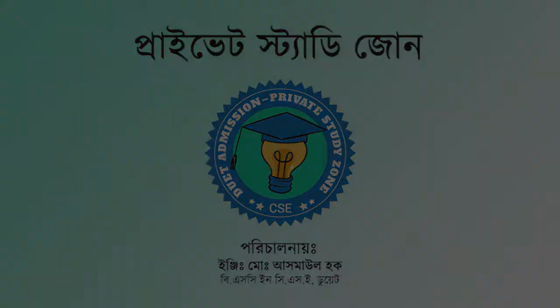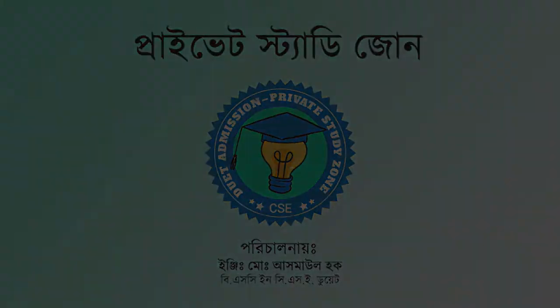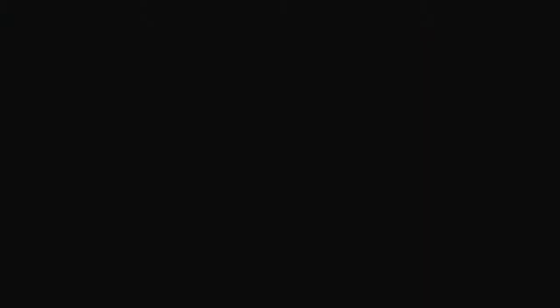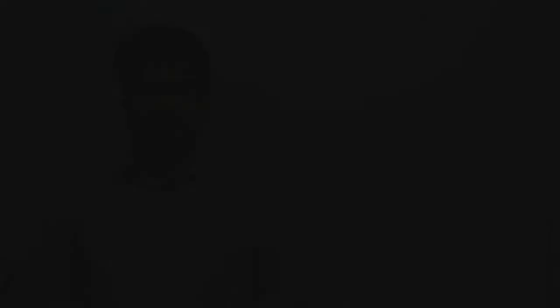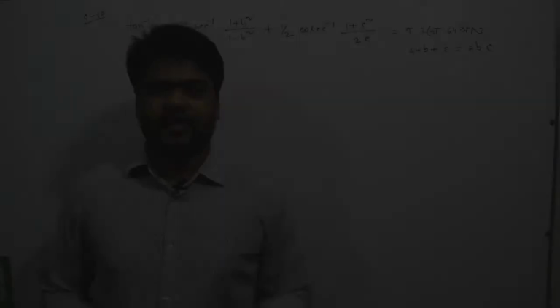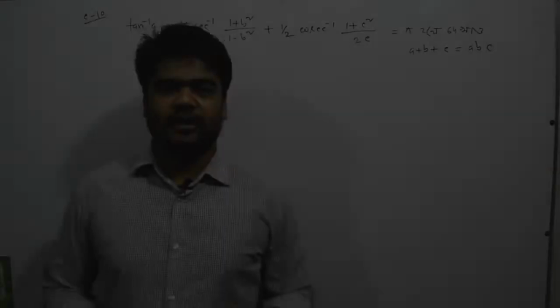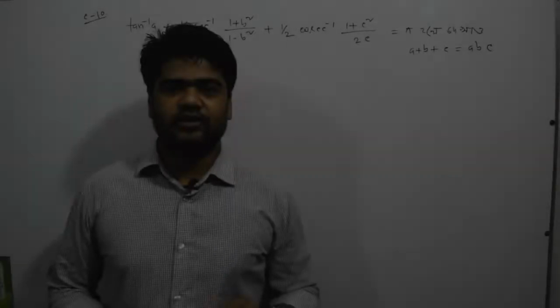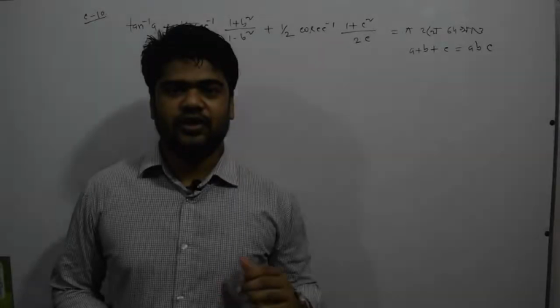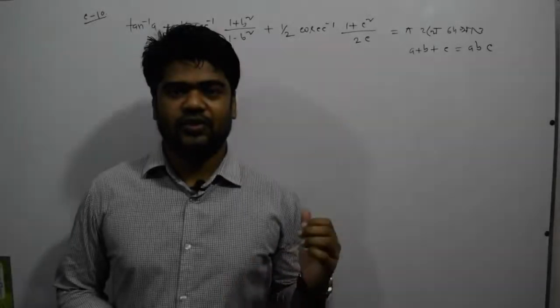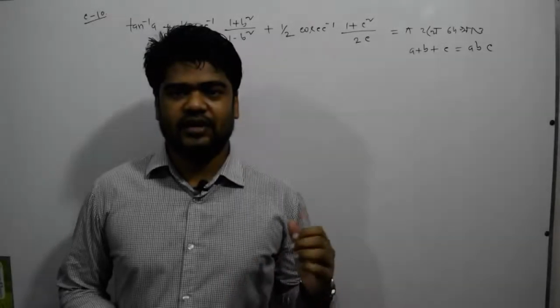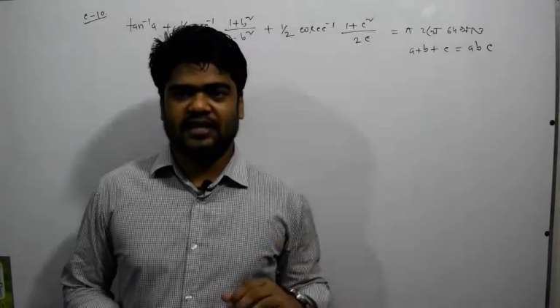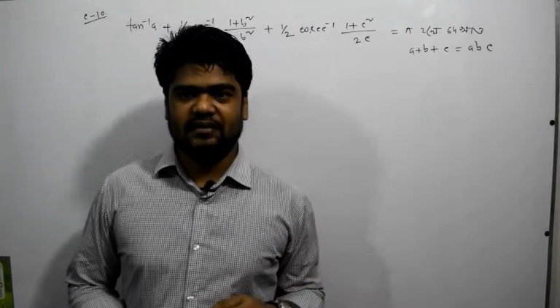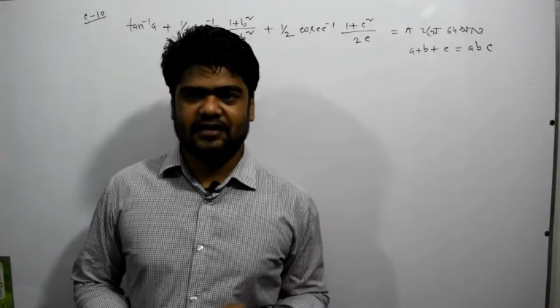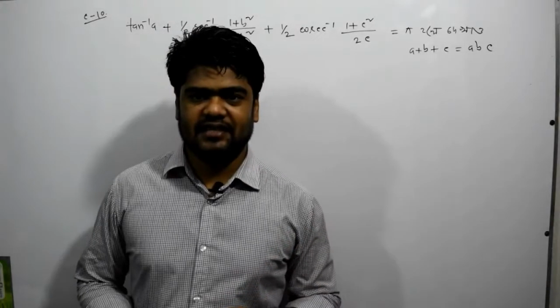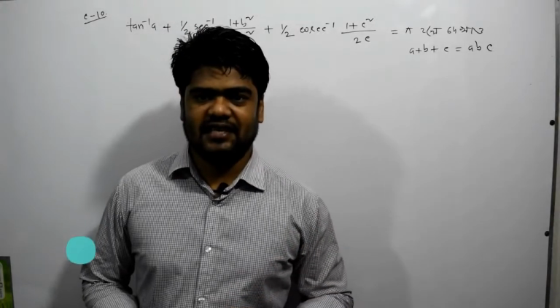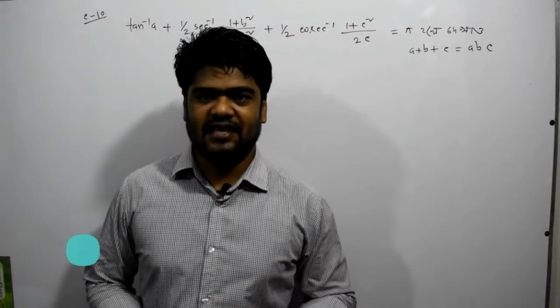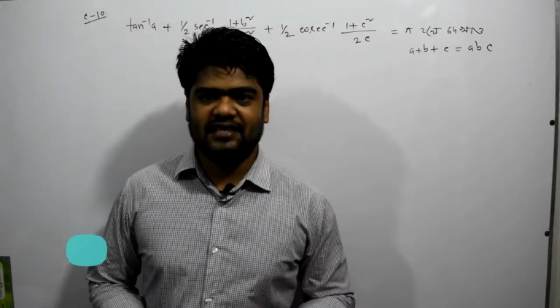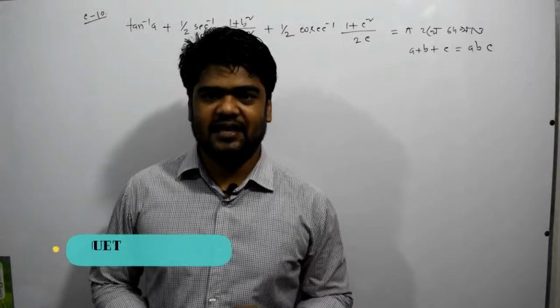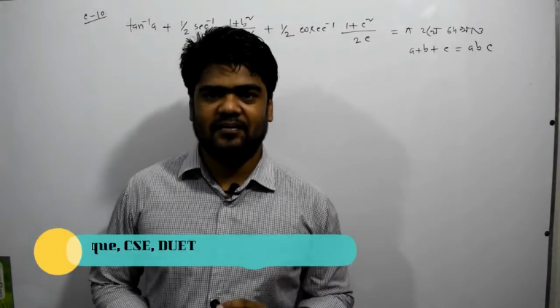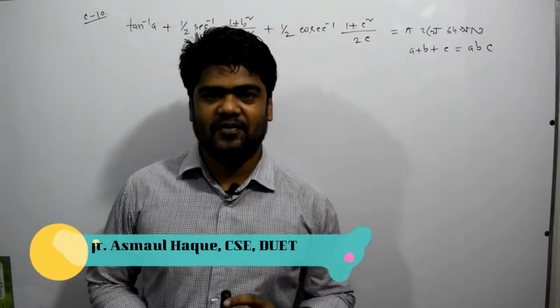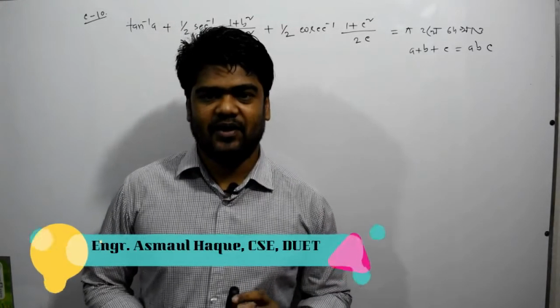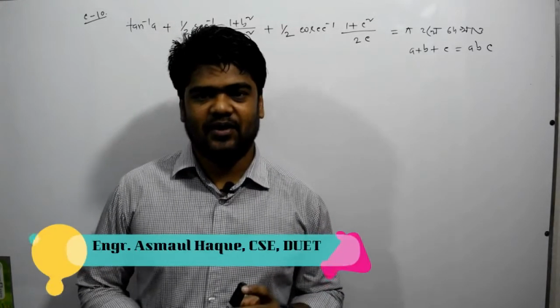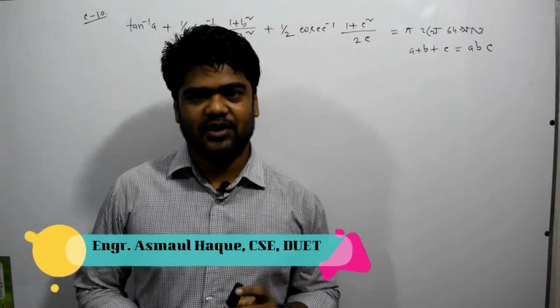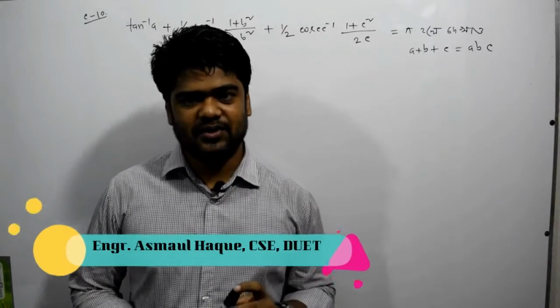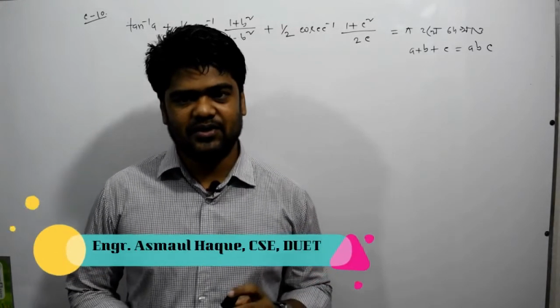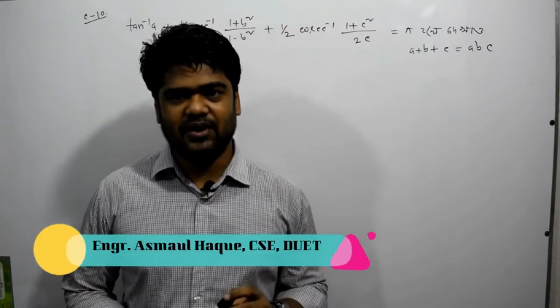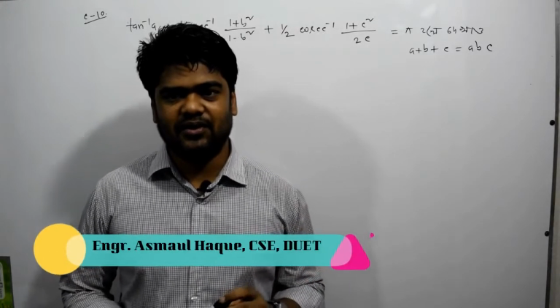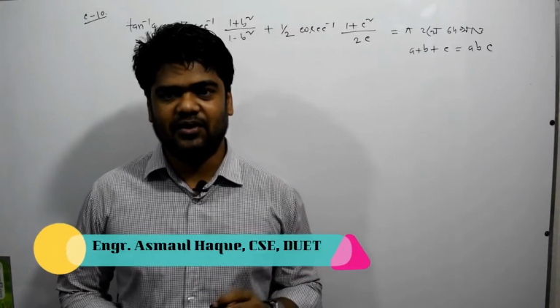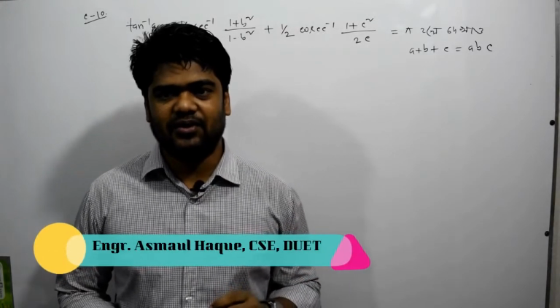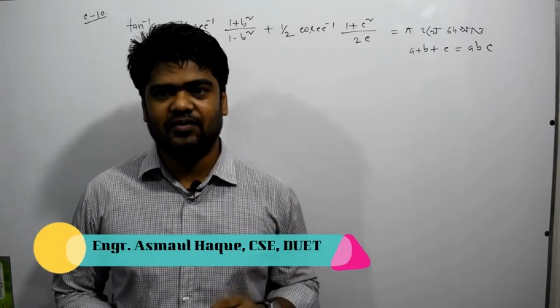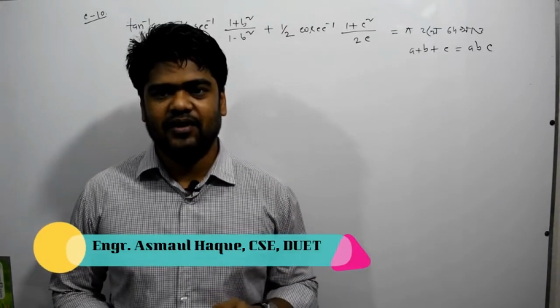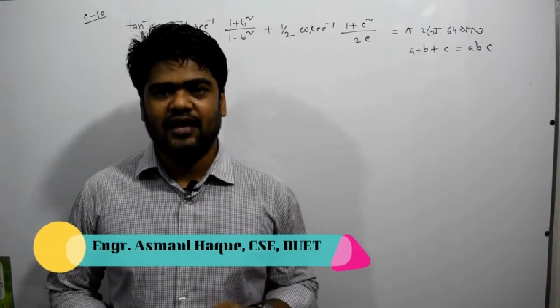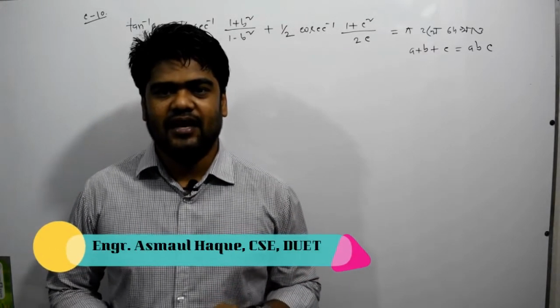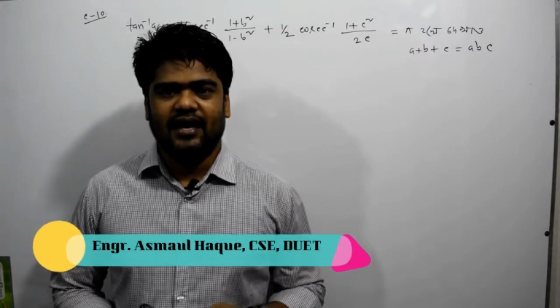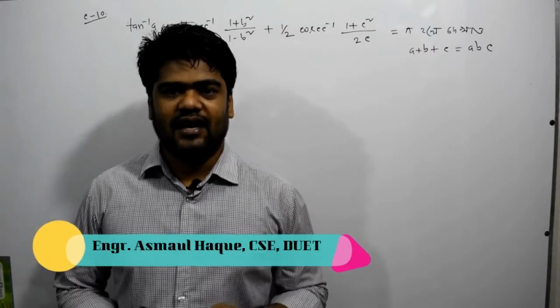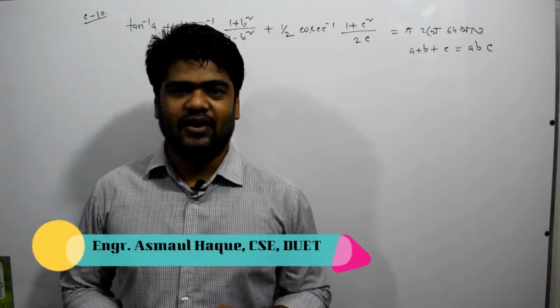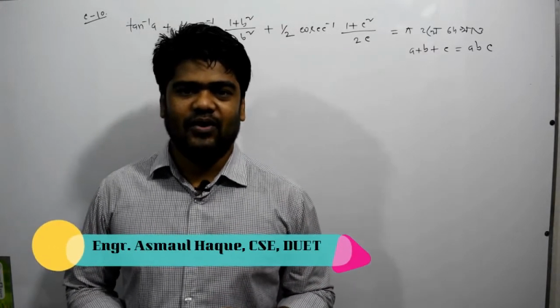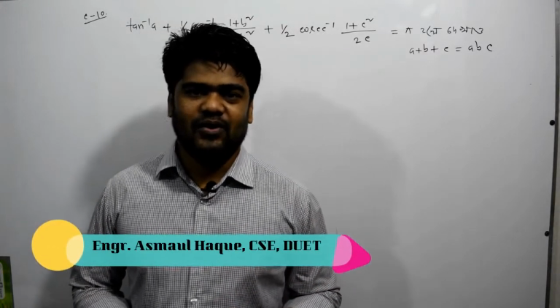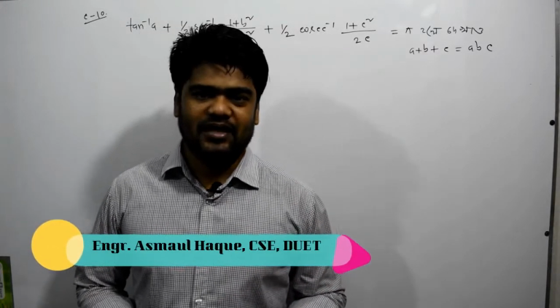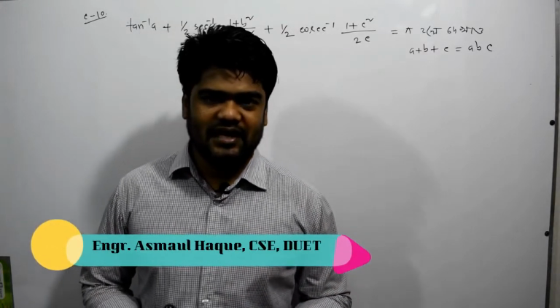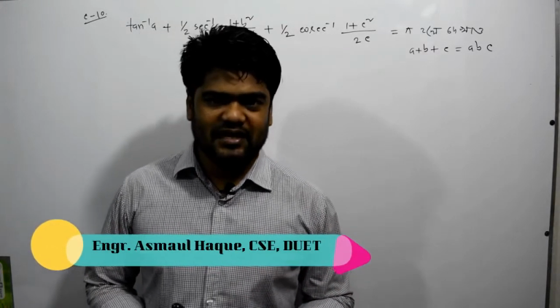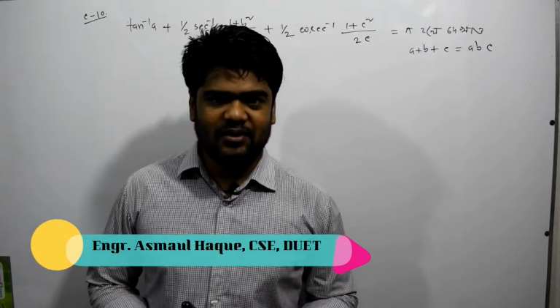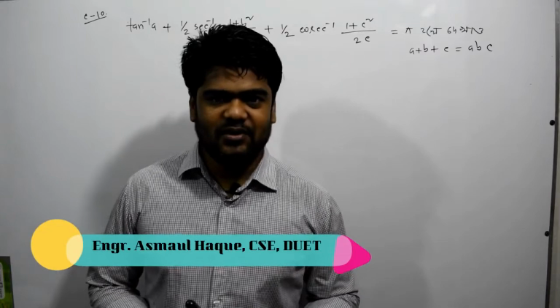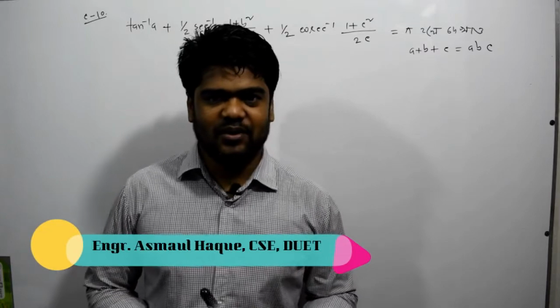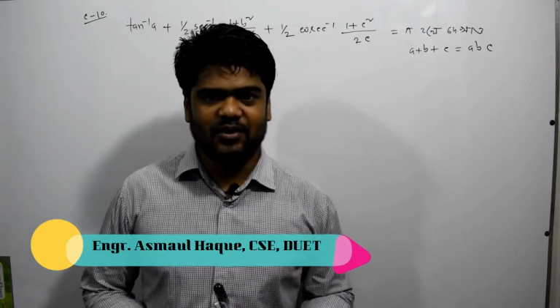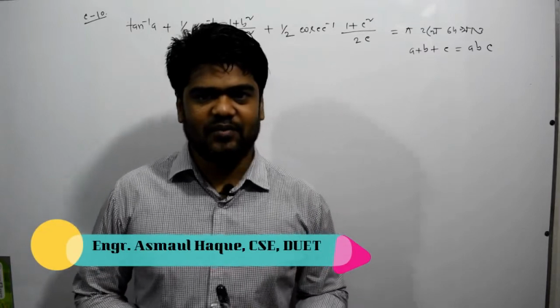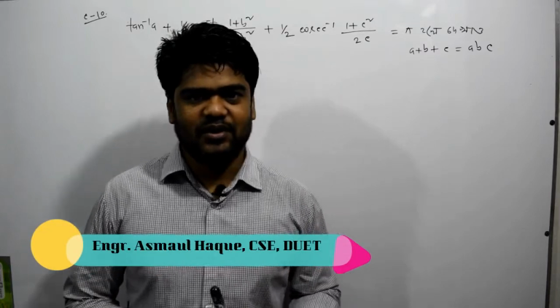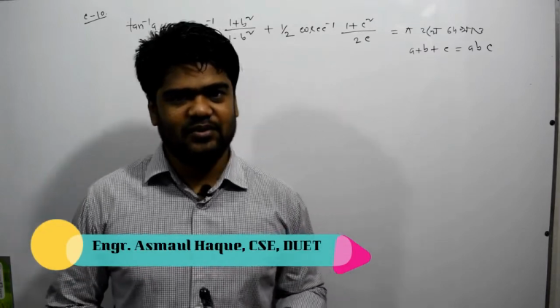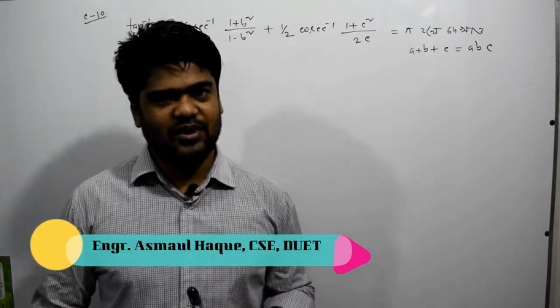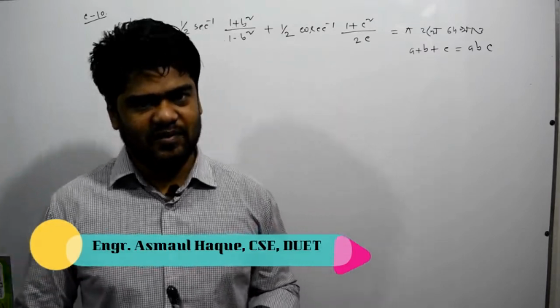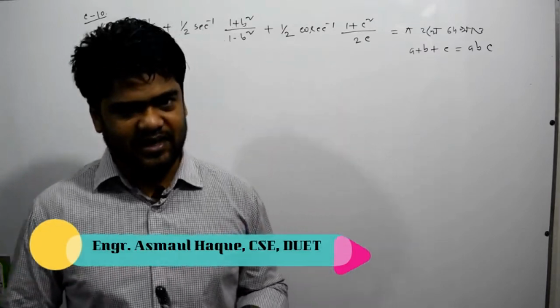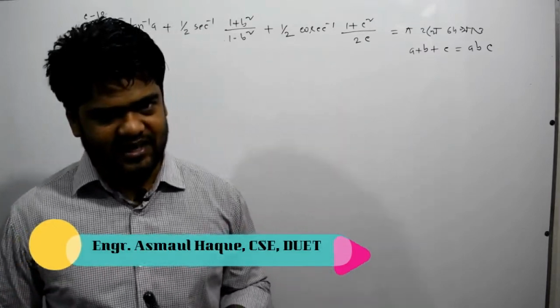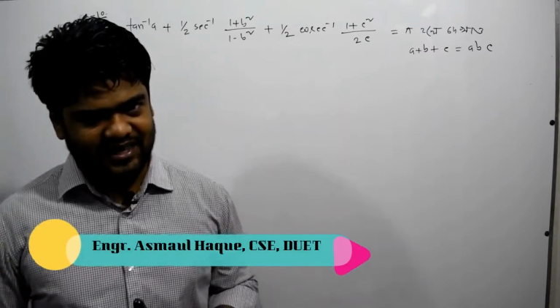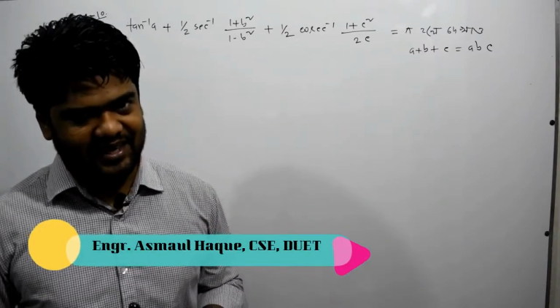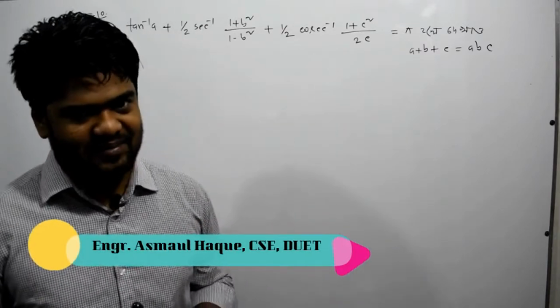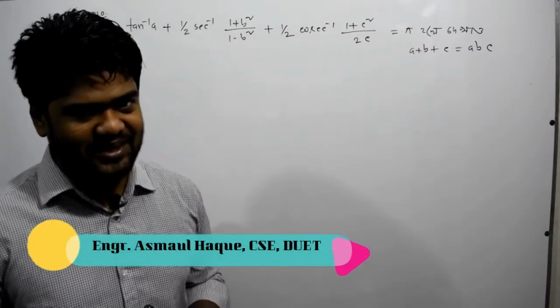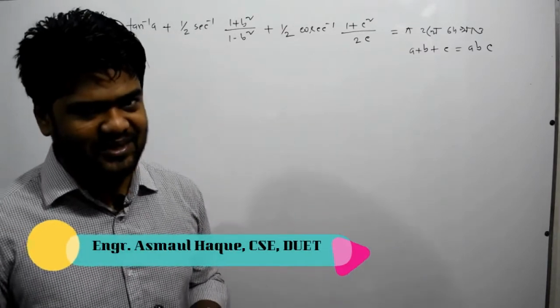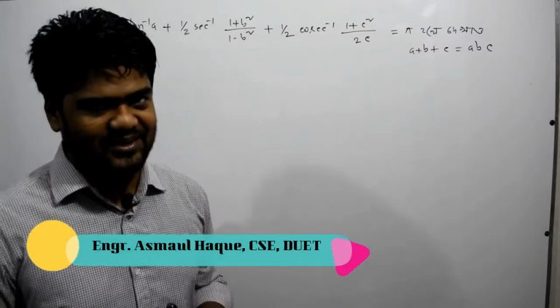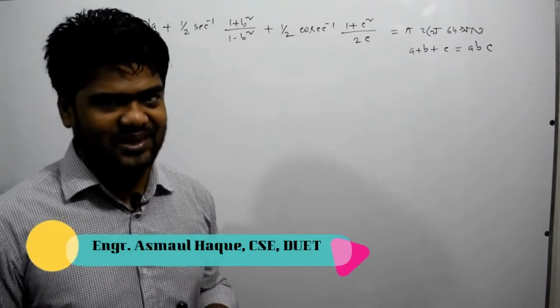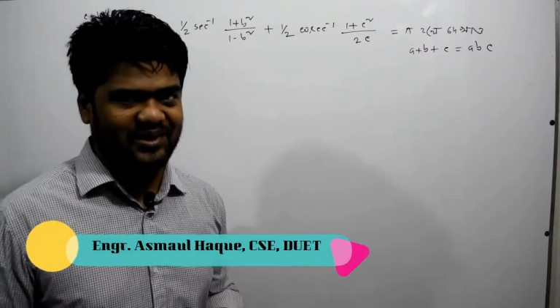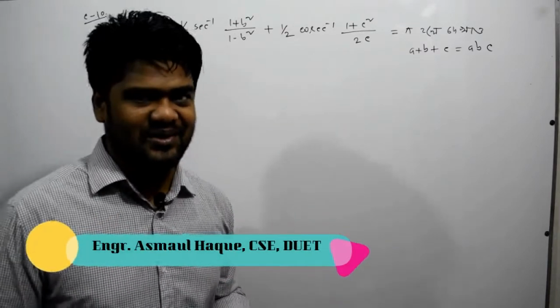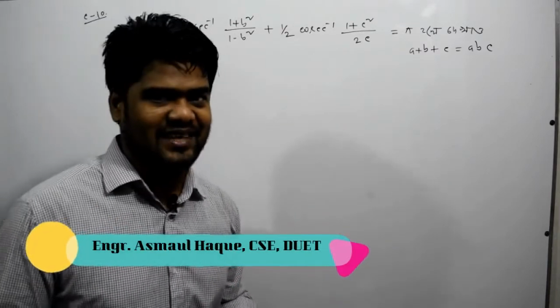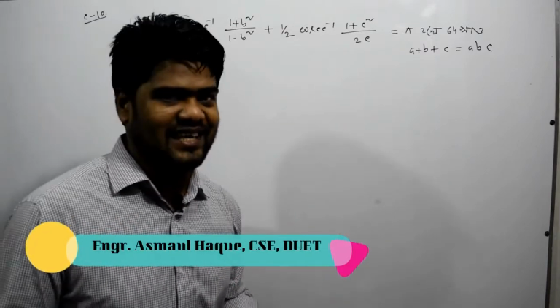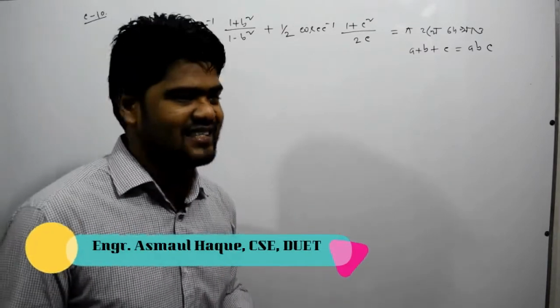Listen to this video. I want to start working on the anchor problem. But what is the anchor?